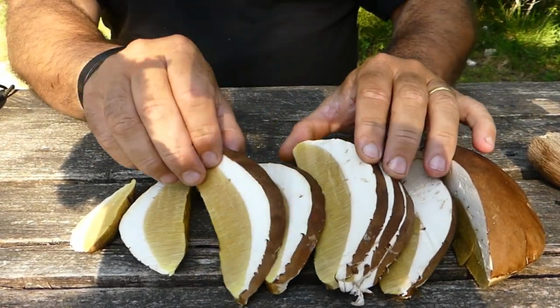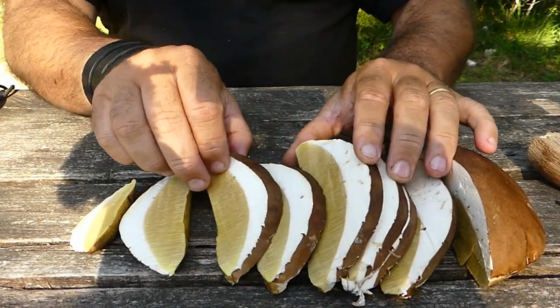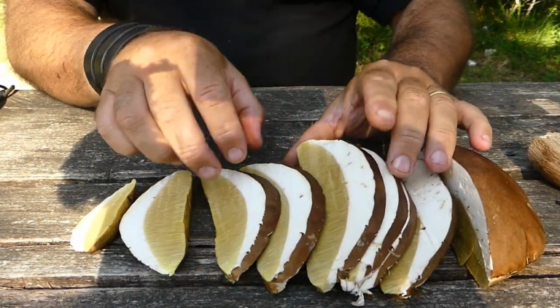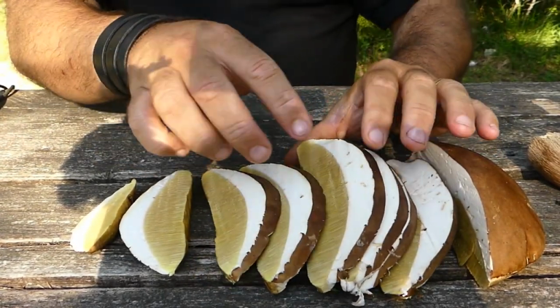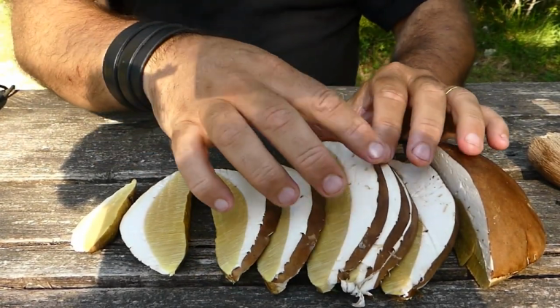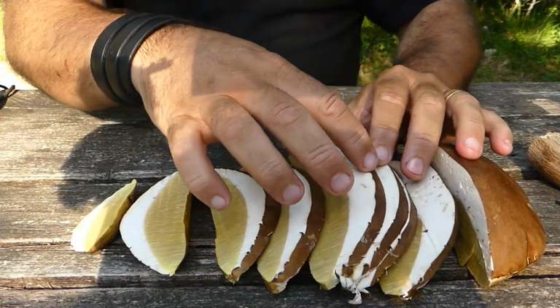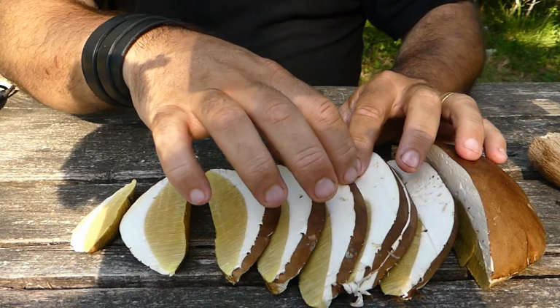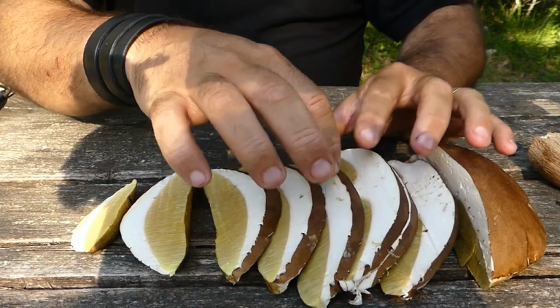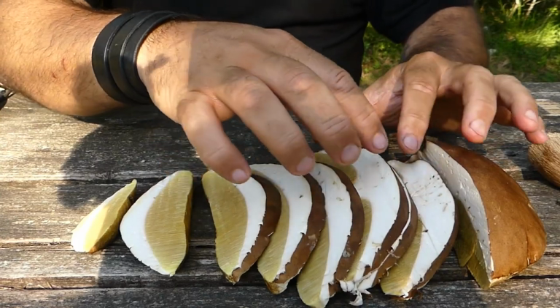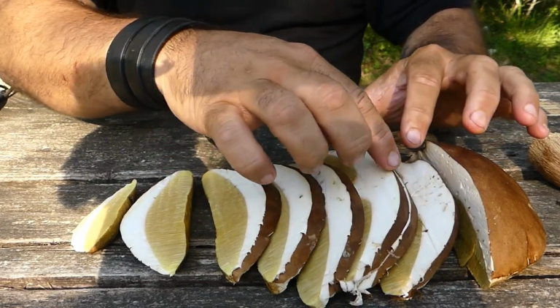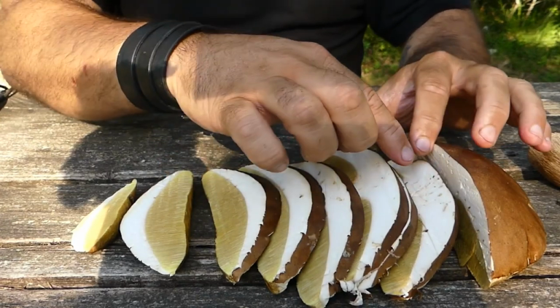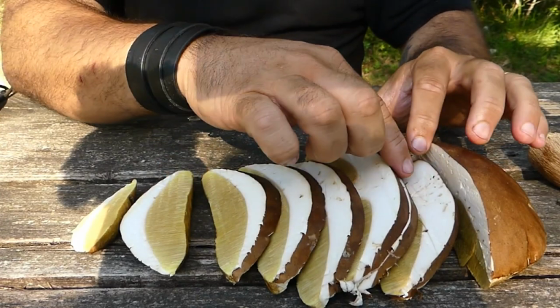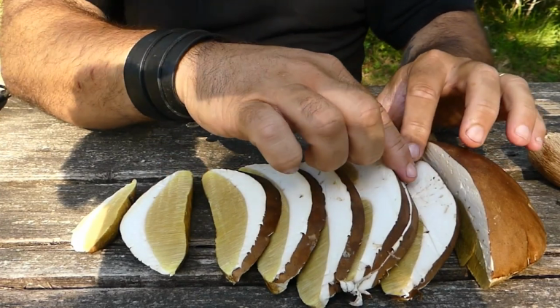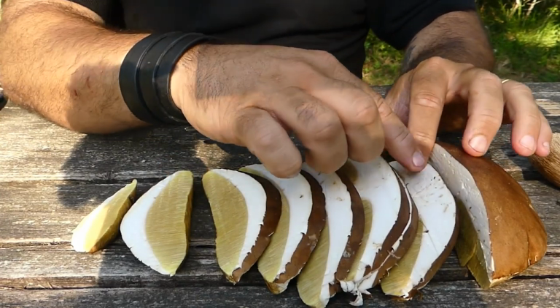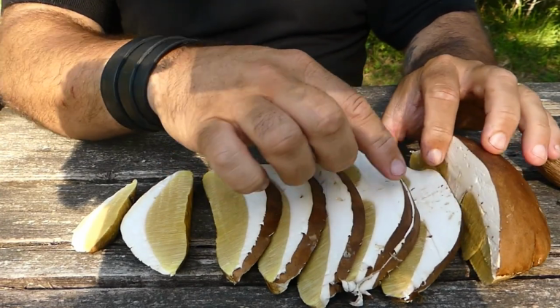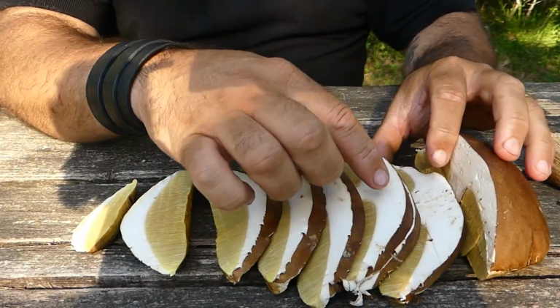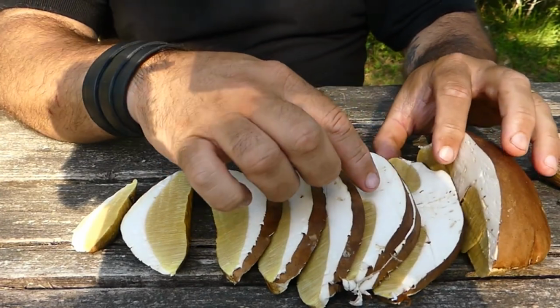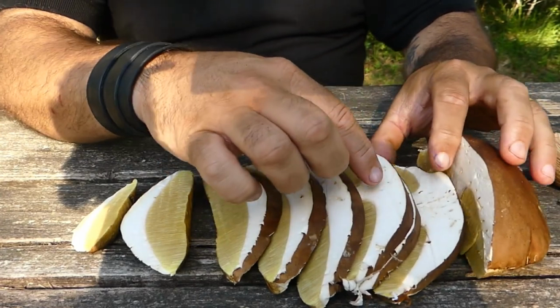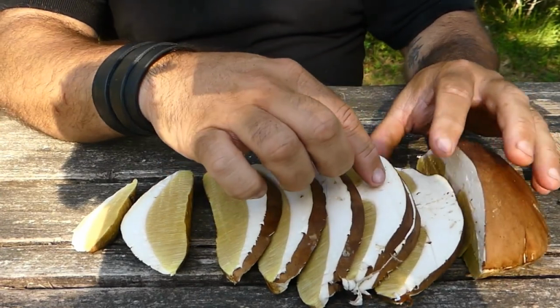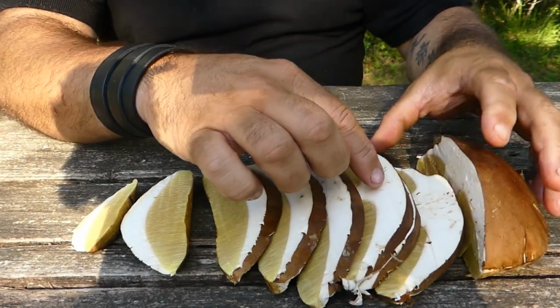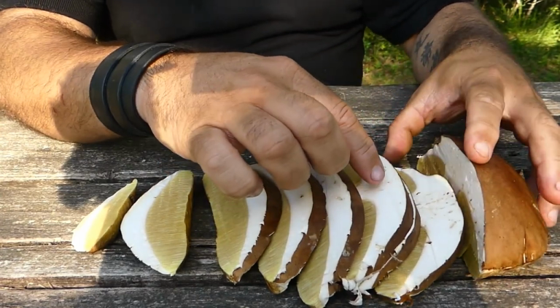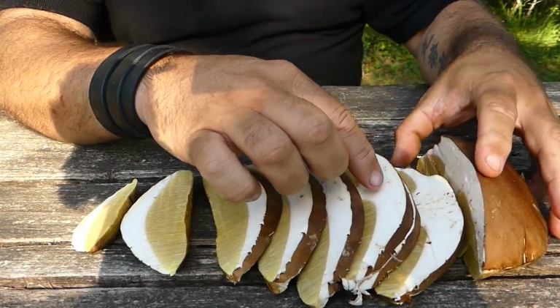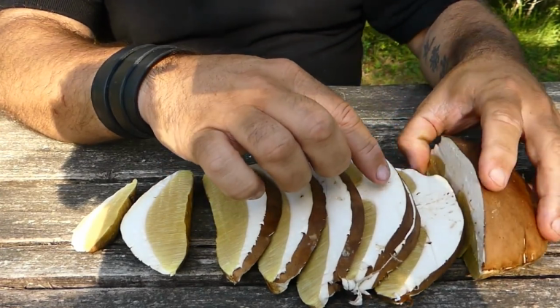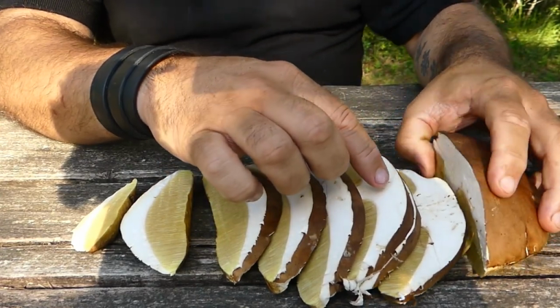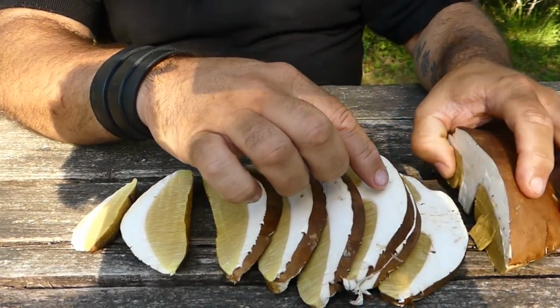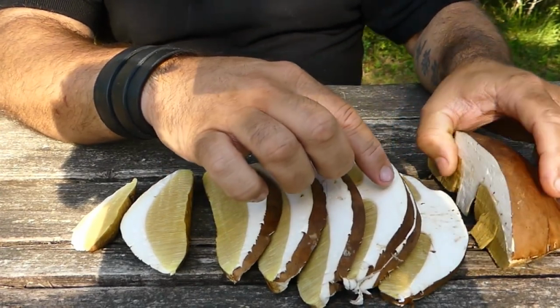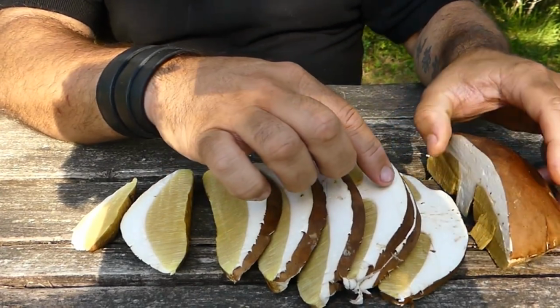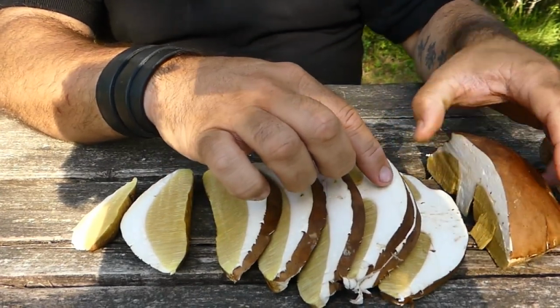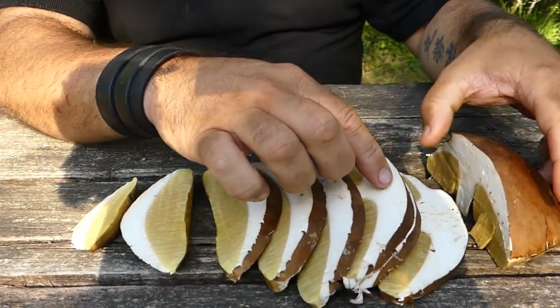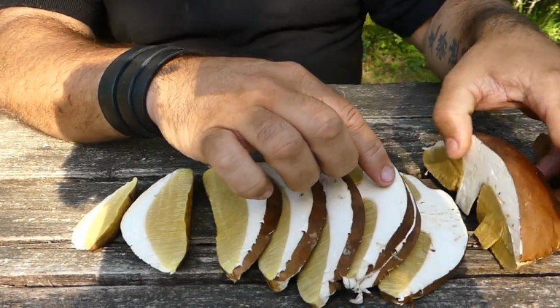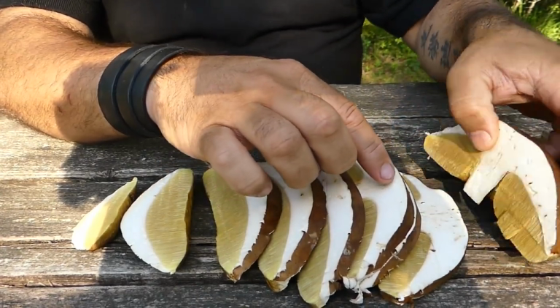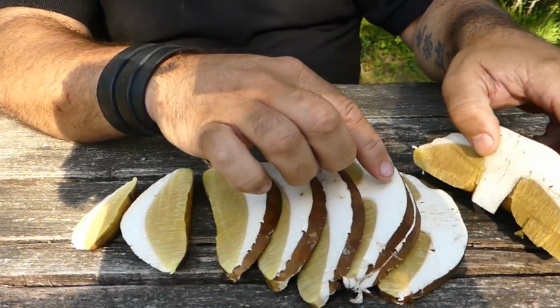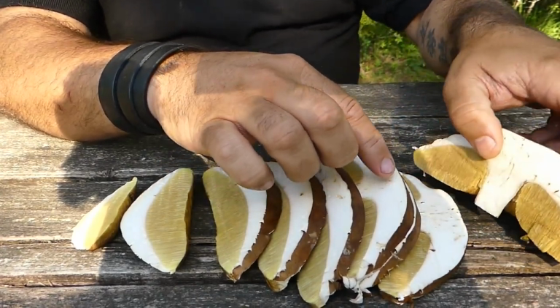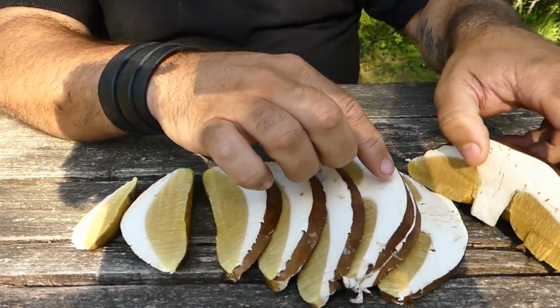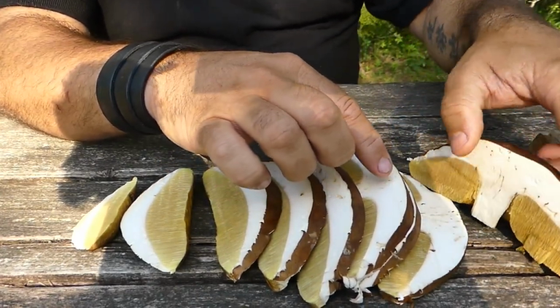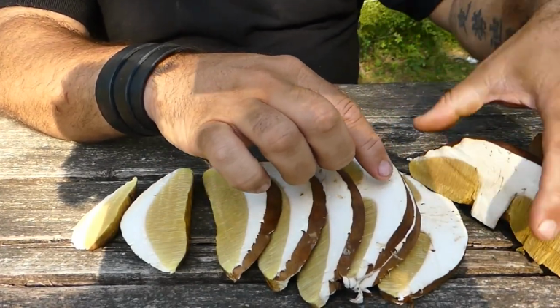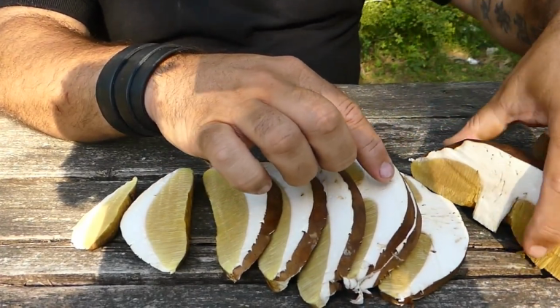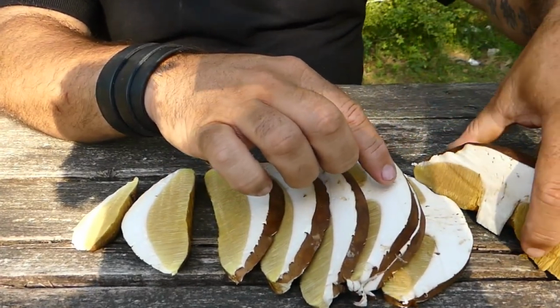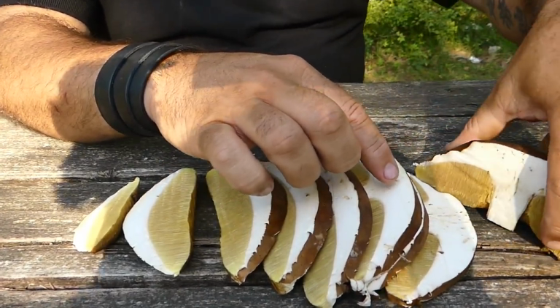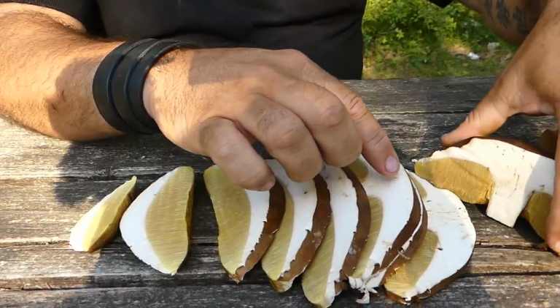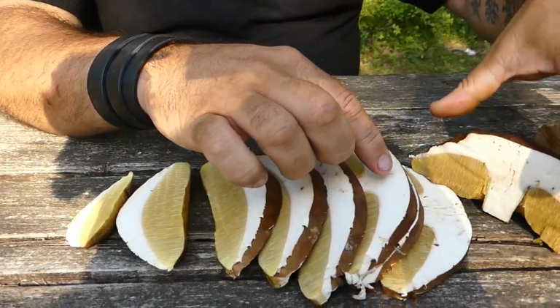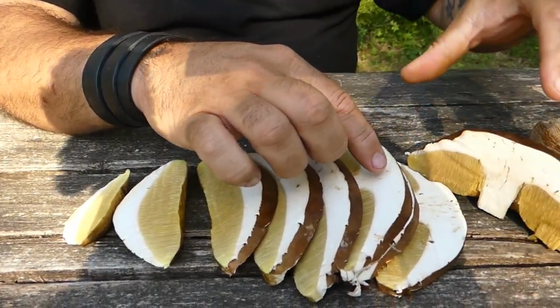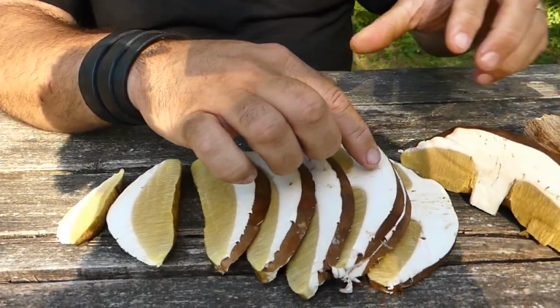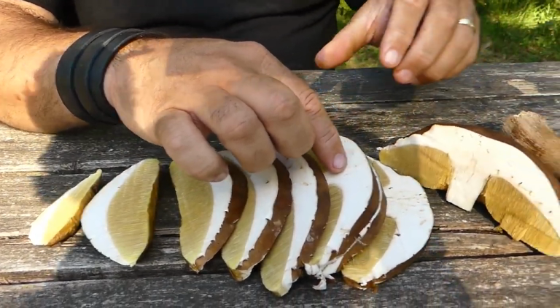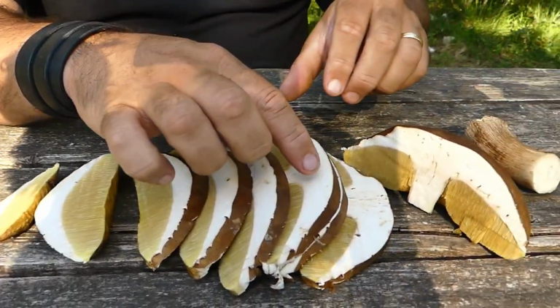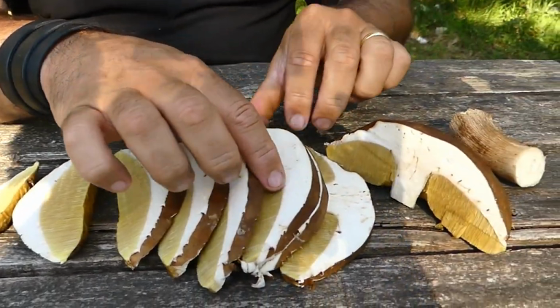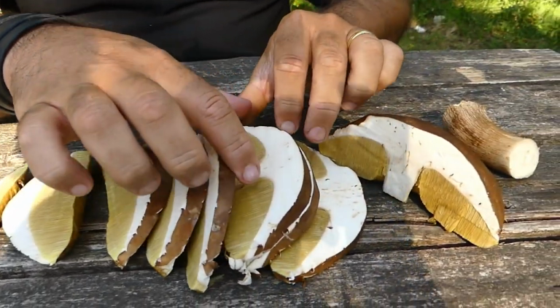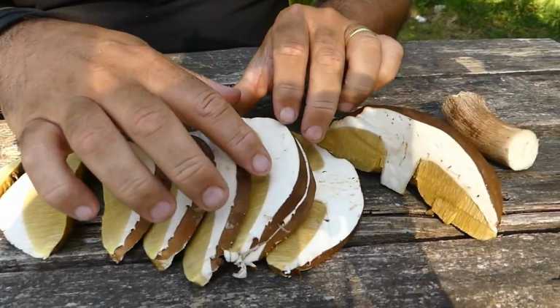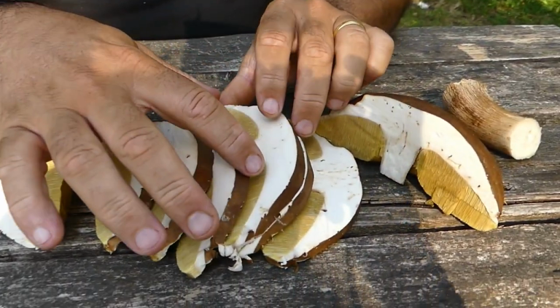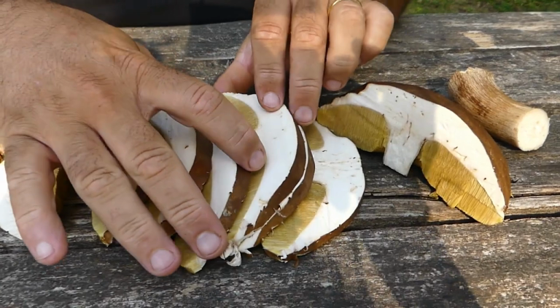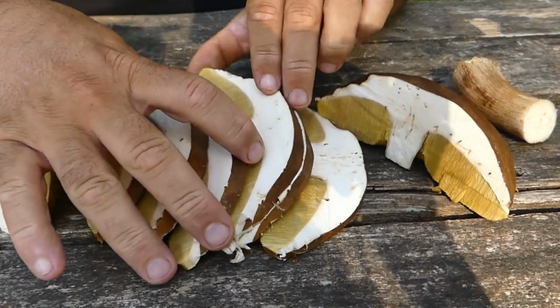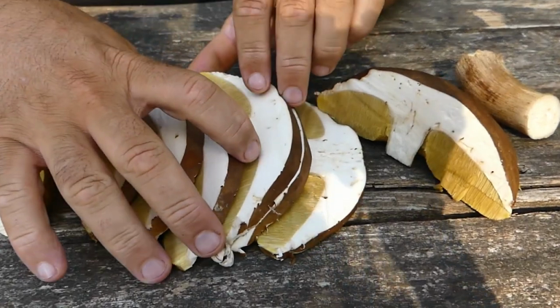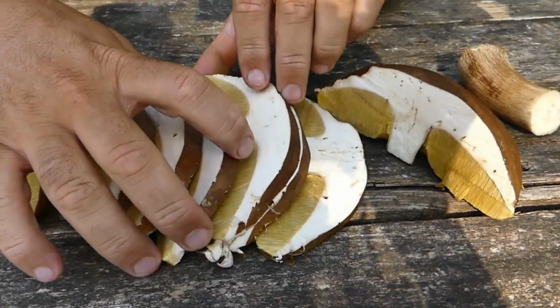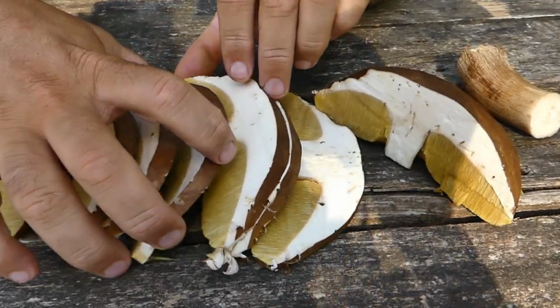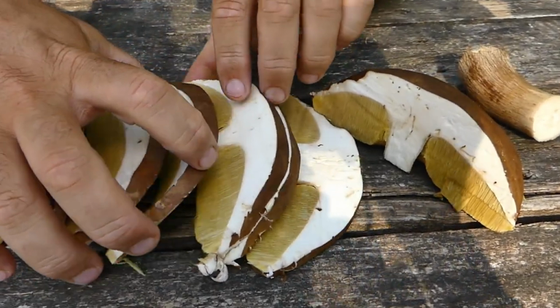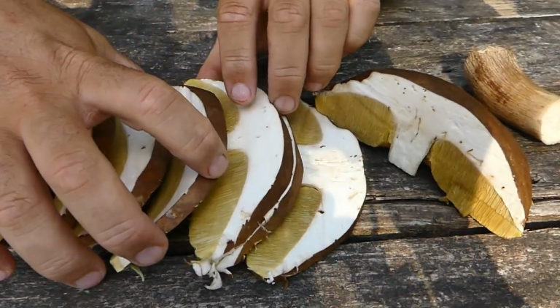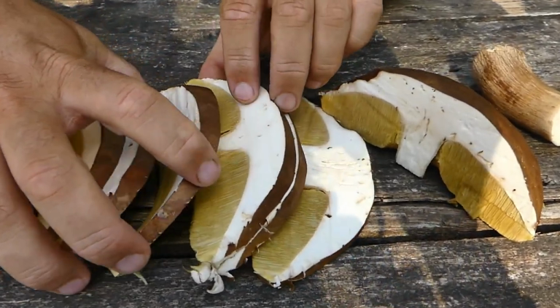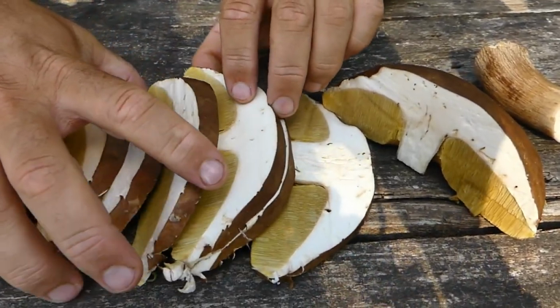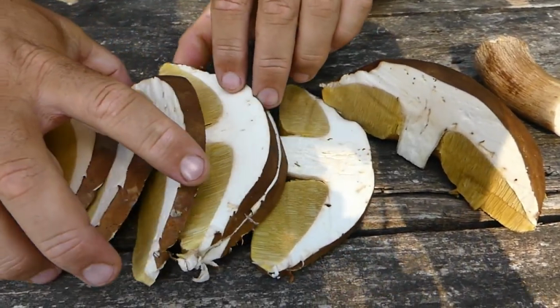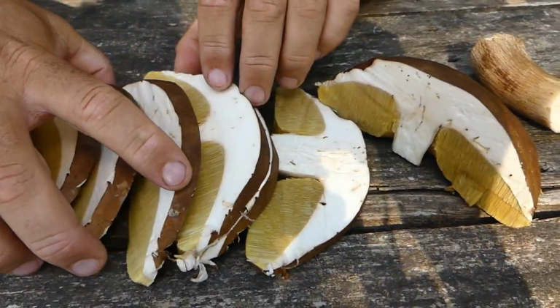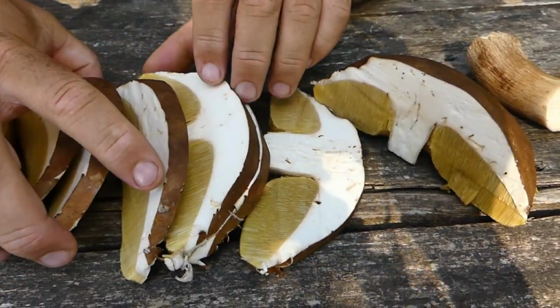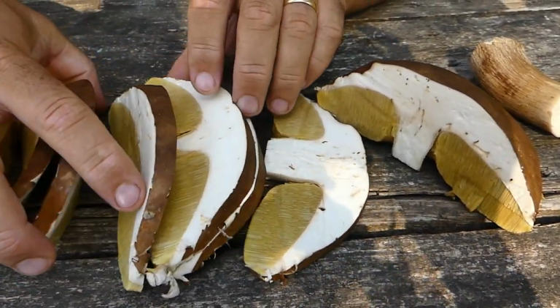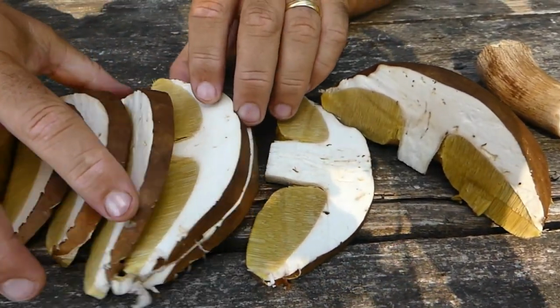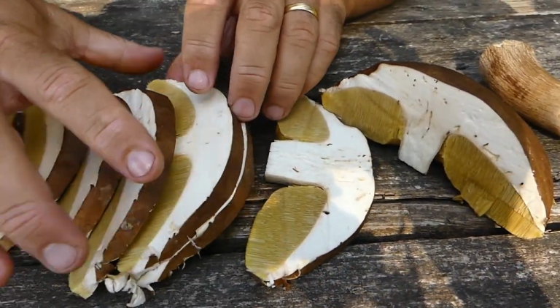Qui ora c'è qualche forellino piccolo, diciamo di camole, ma non vi preoccupate perché questo non fa proprio nulla.